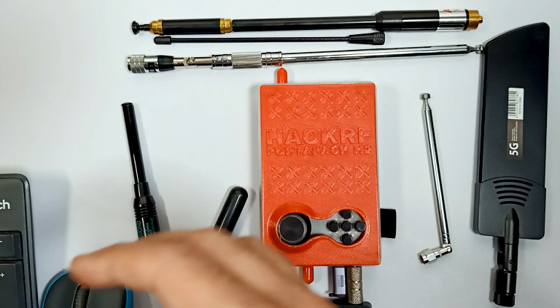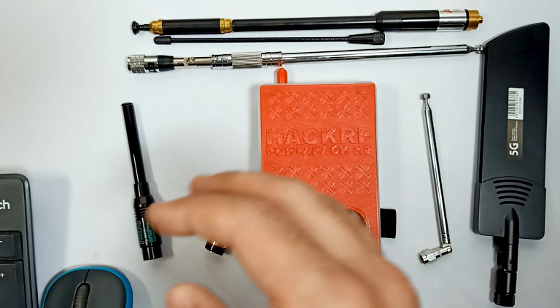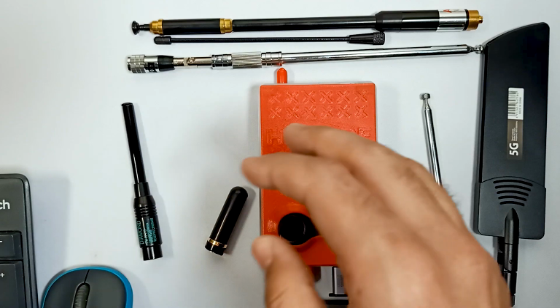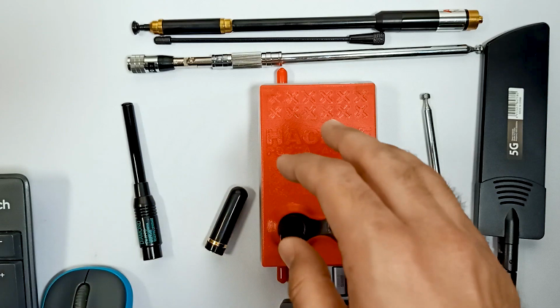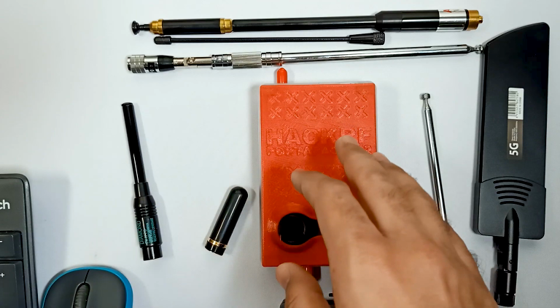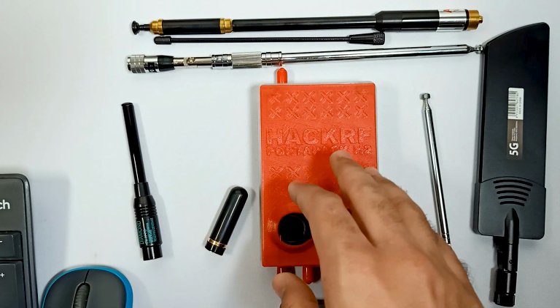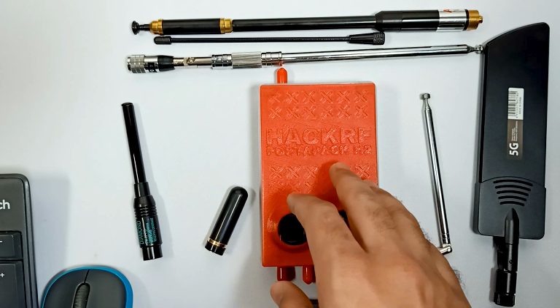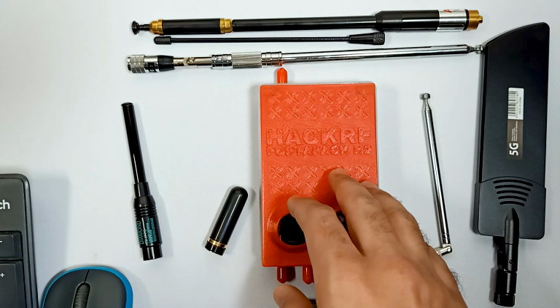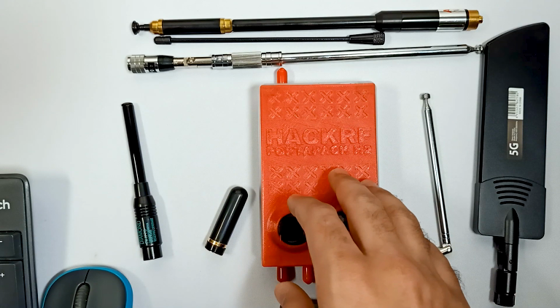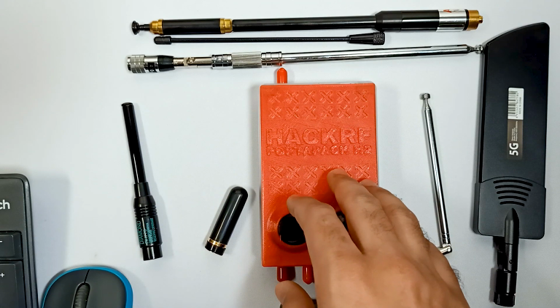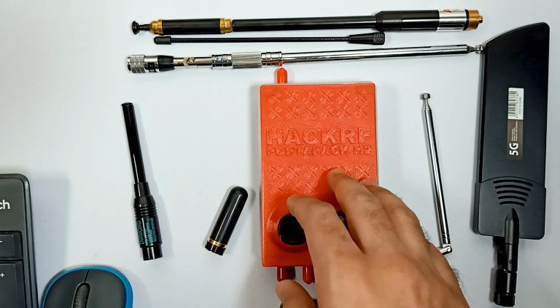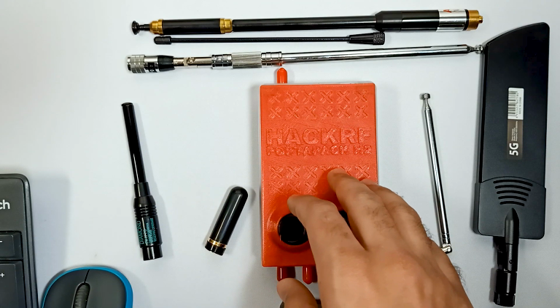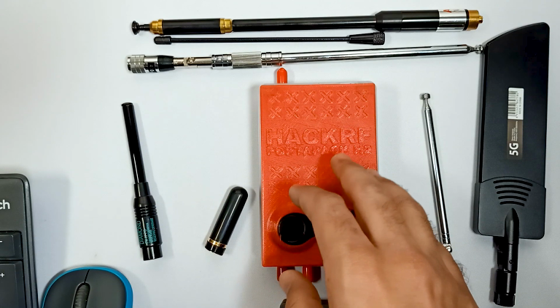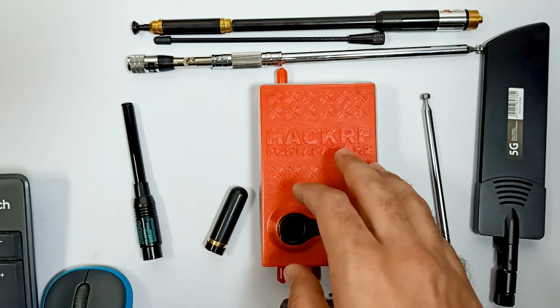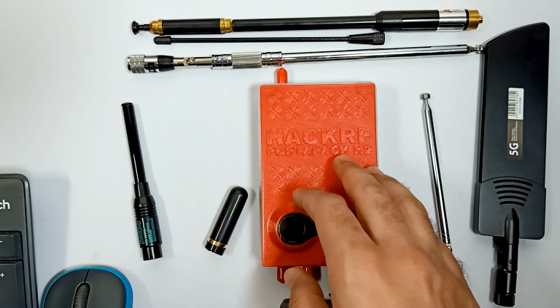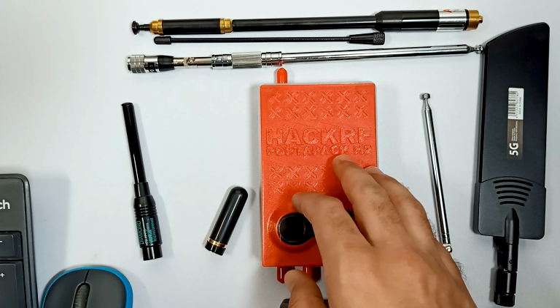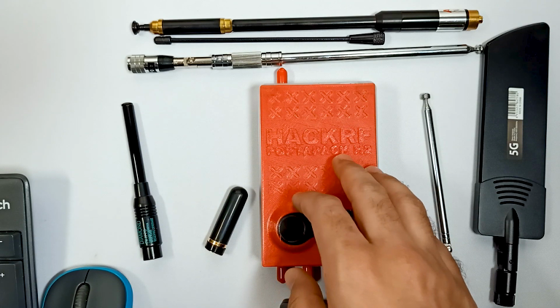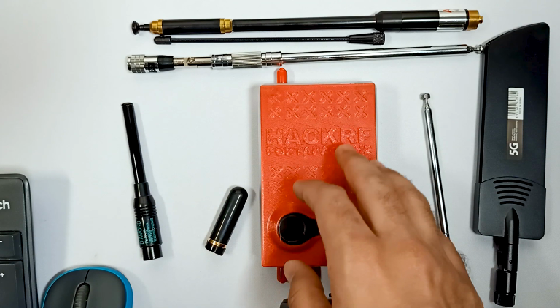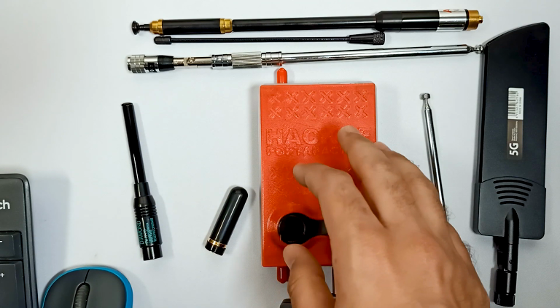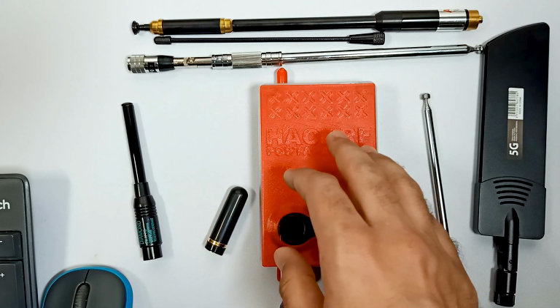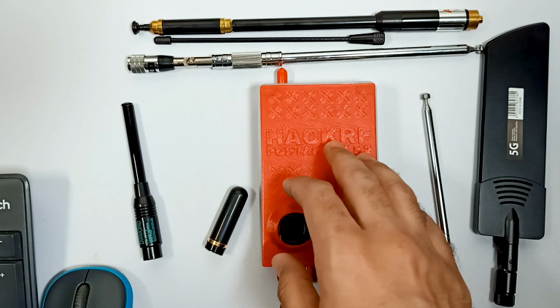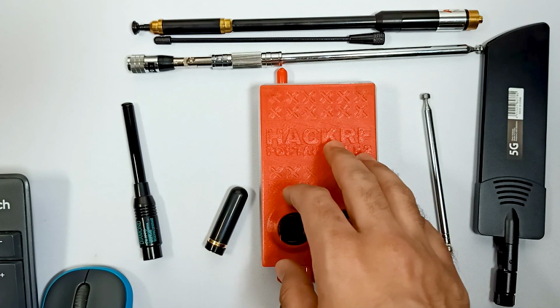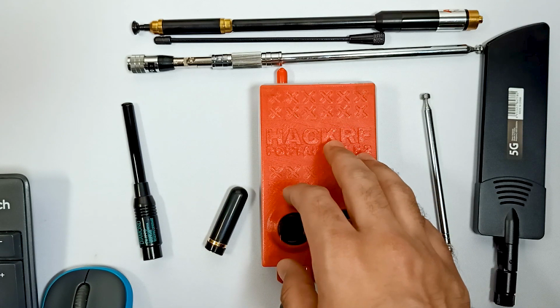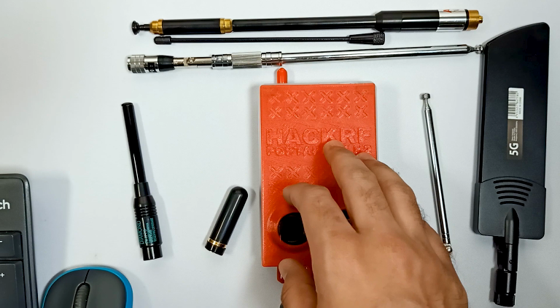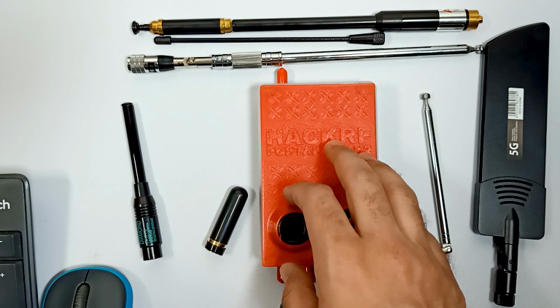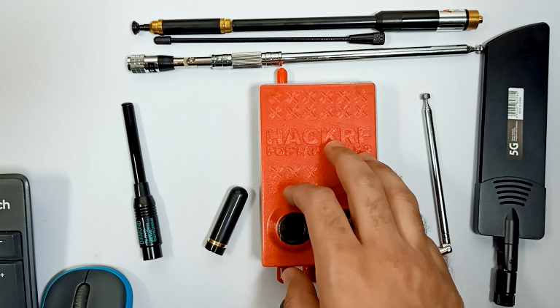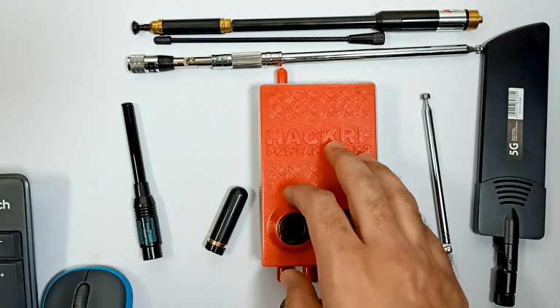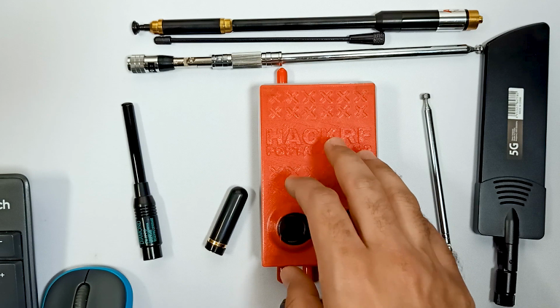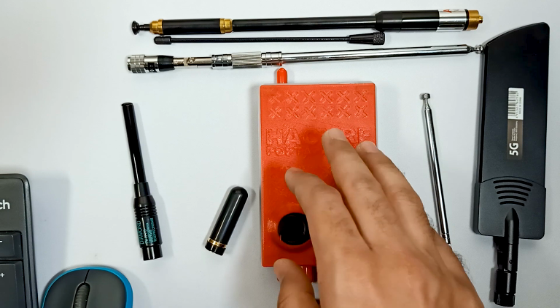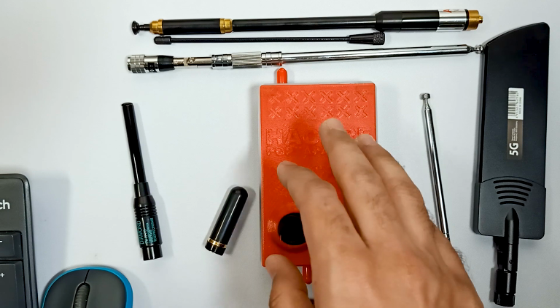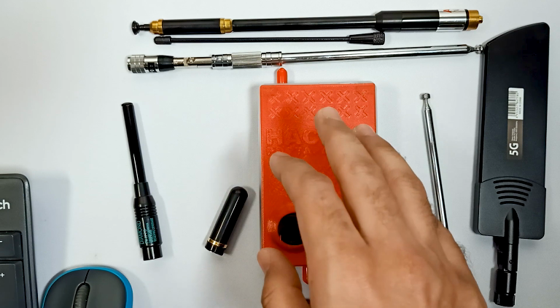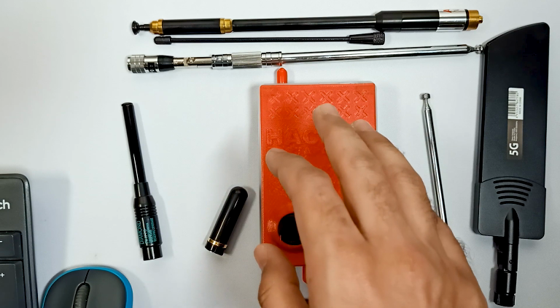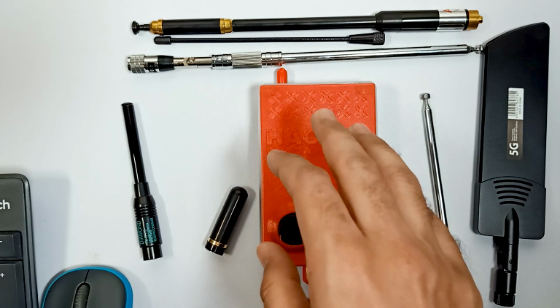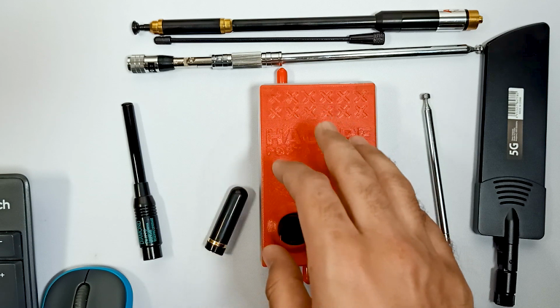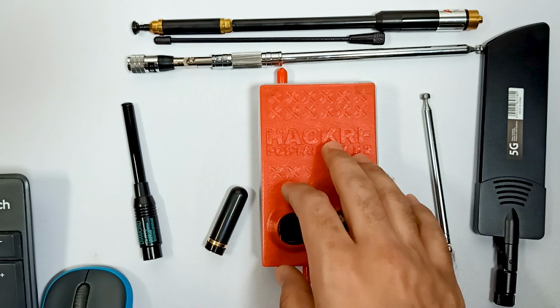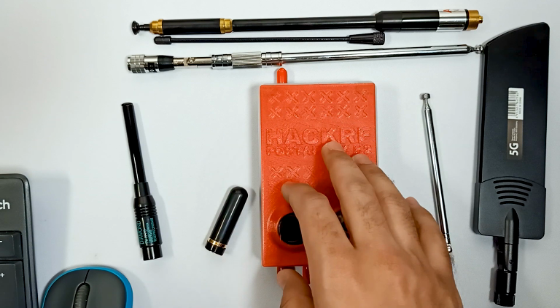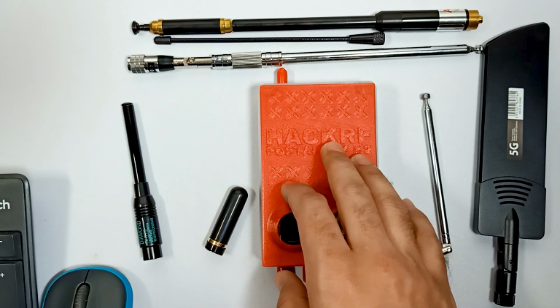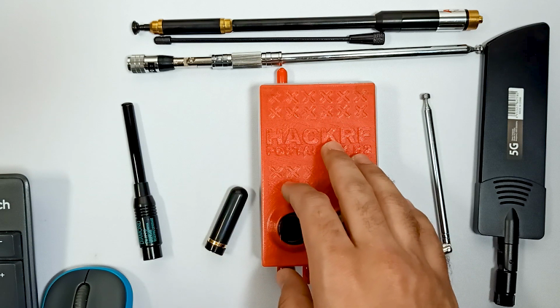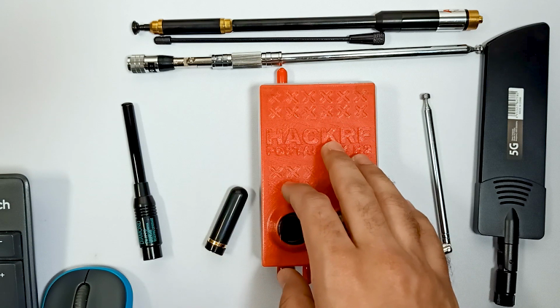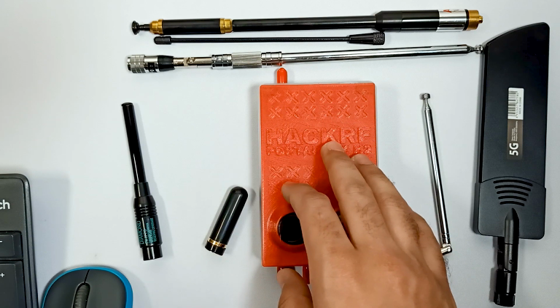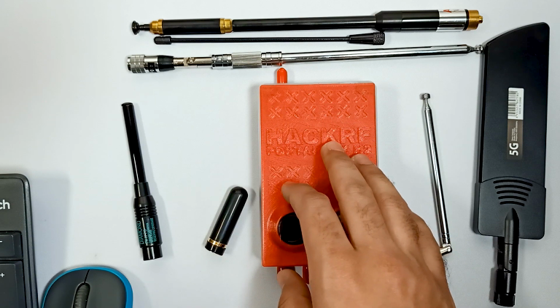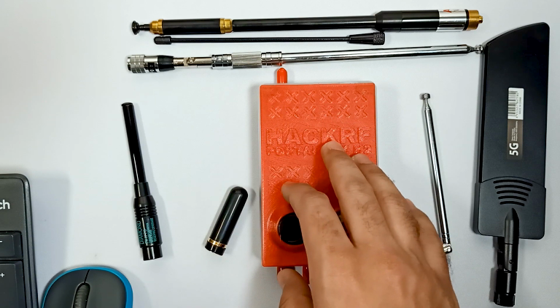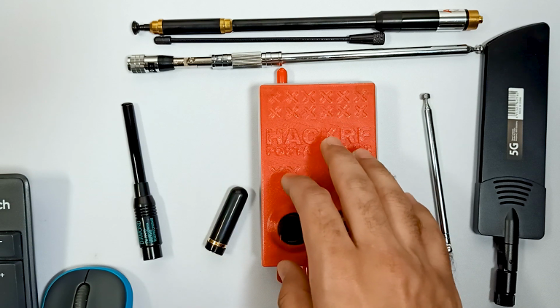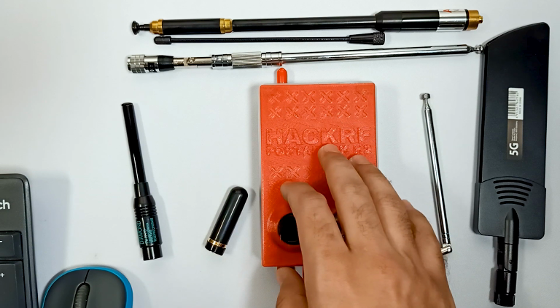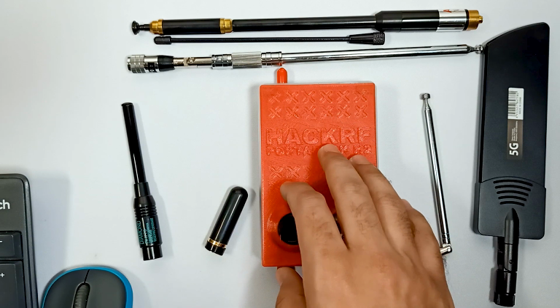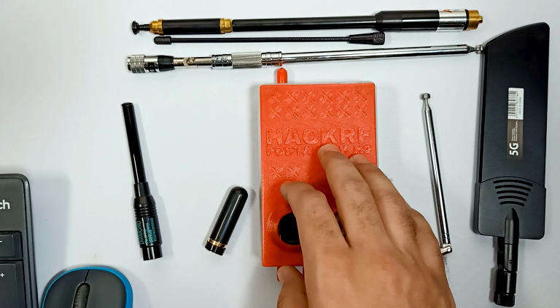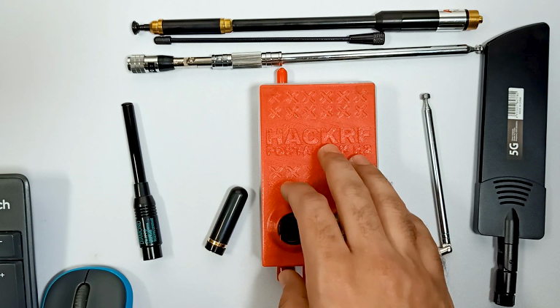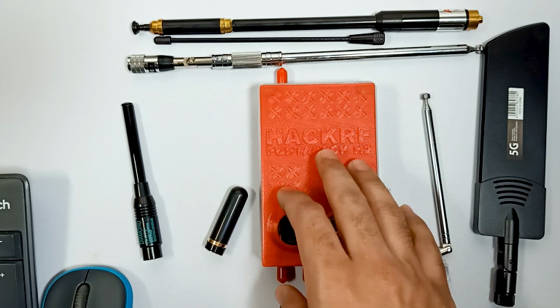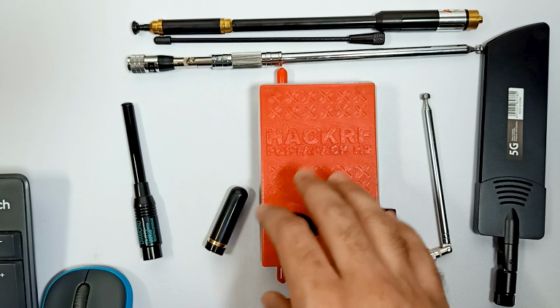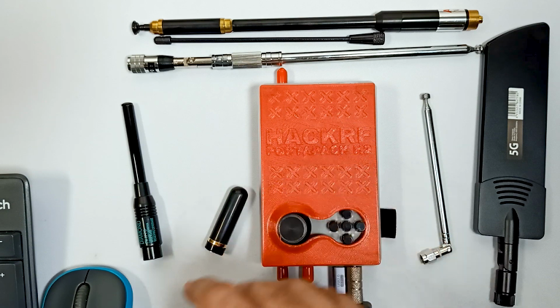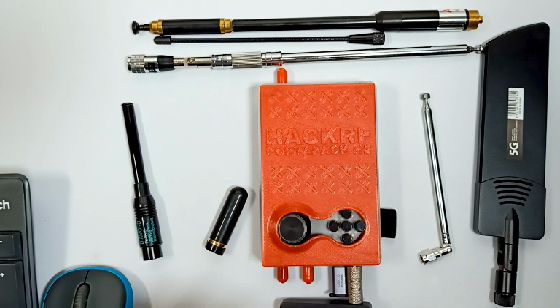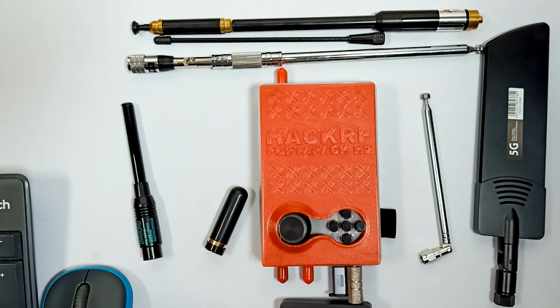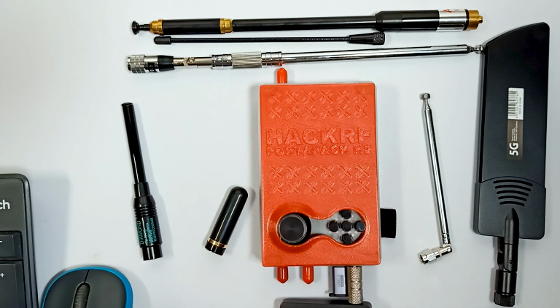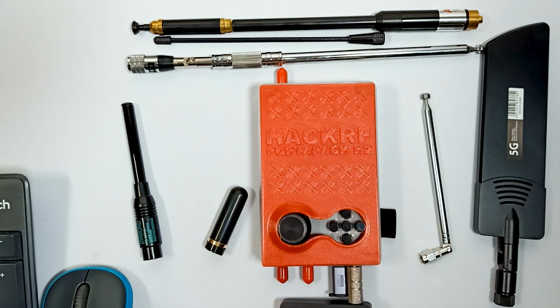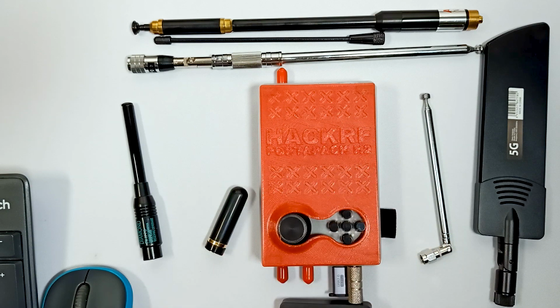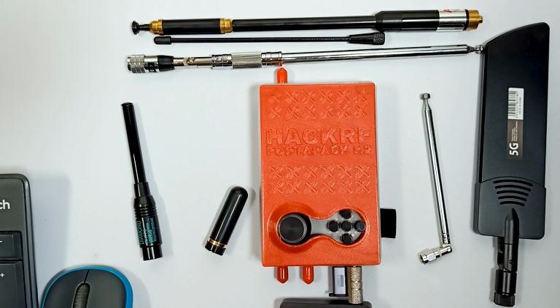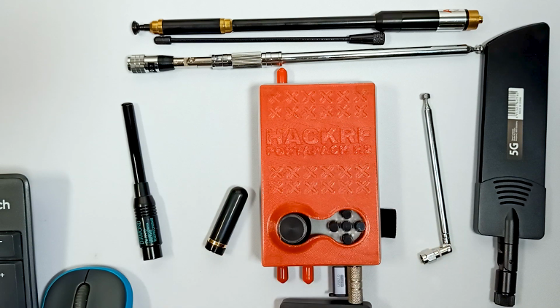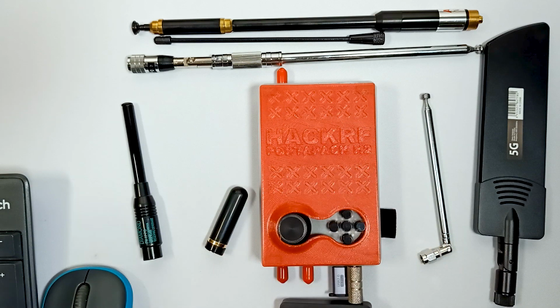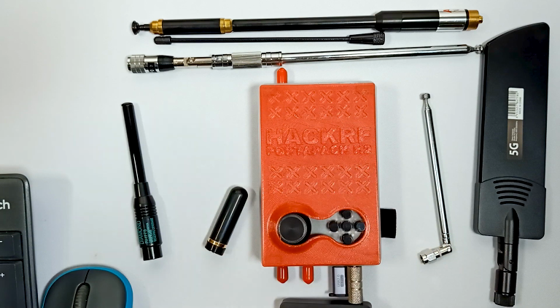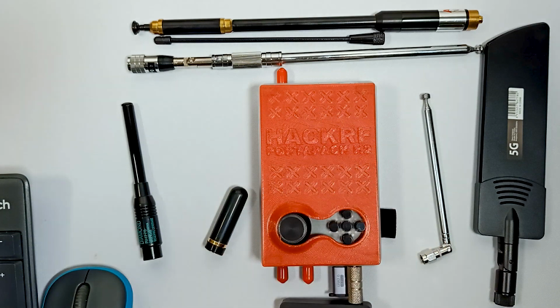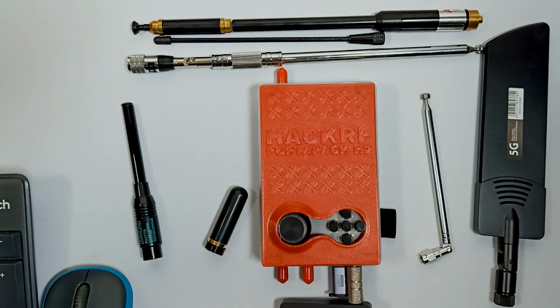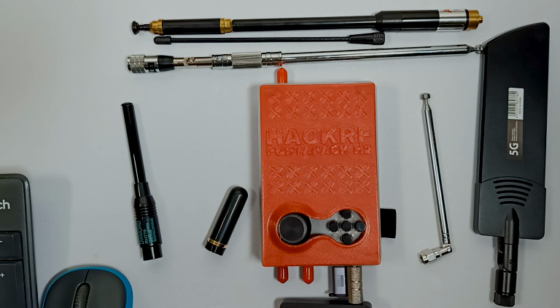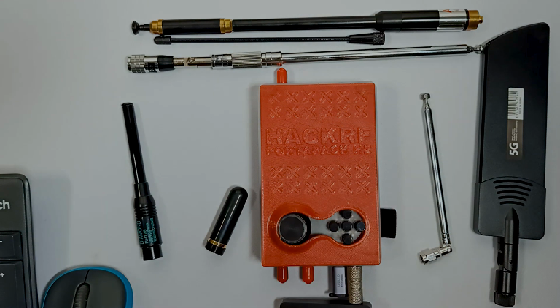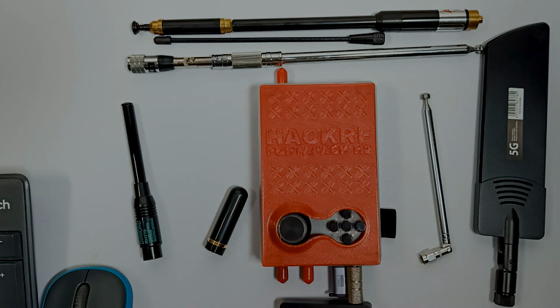So these are a few antennas which you can use on the field with your HackRF One port pack. Thank you.